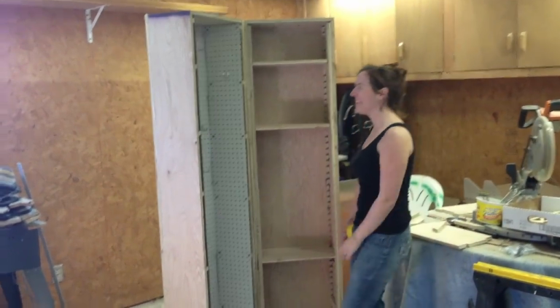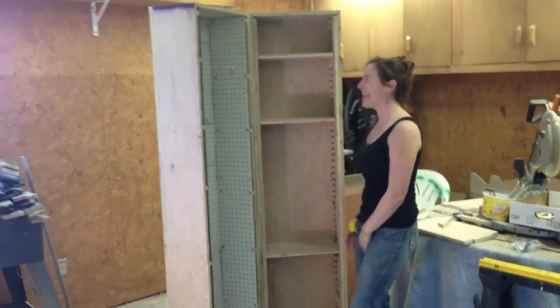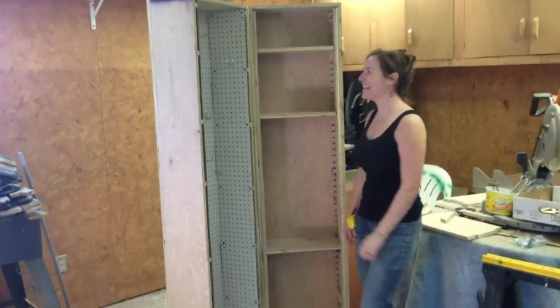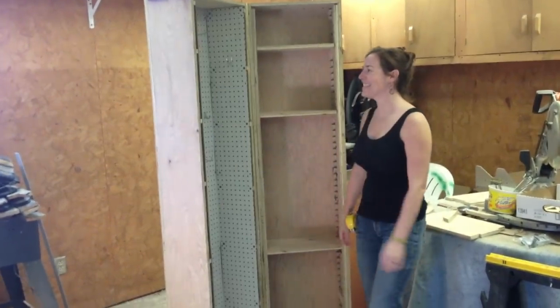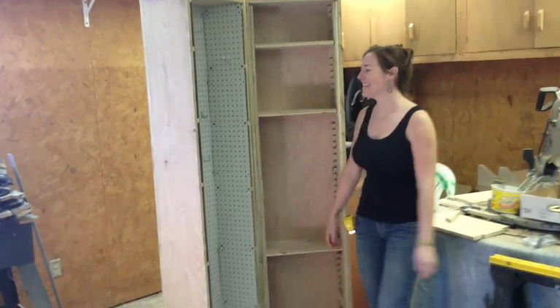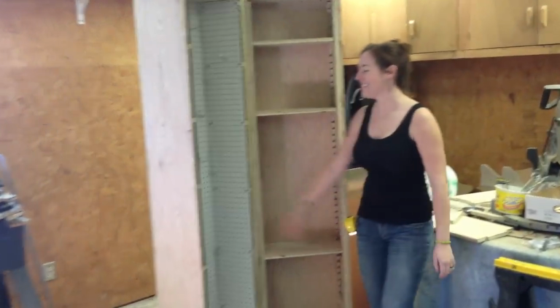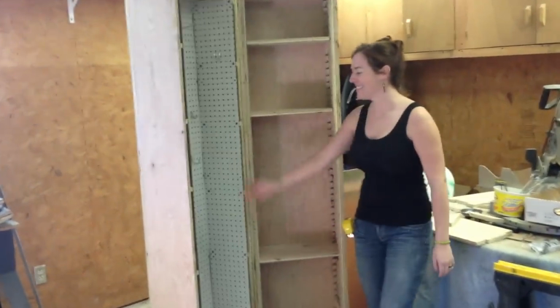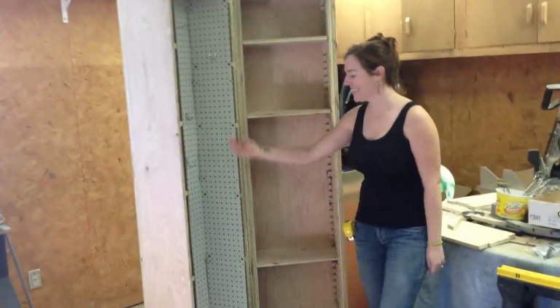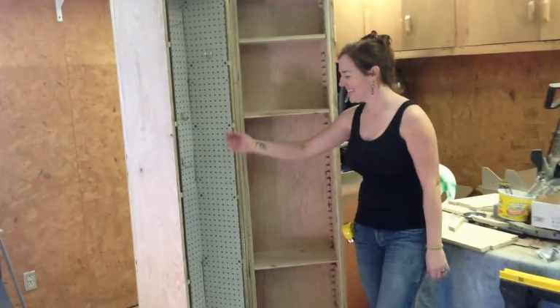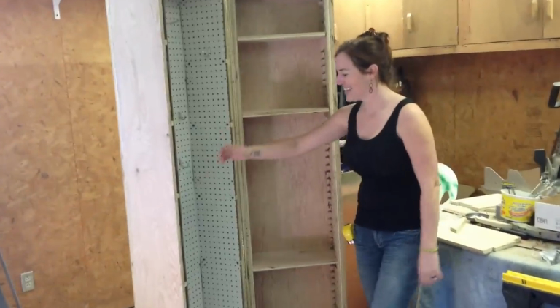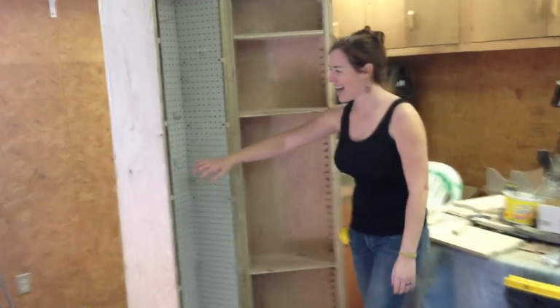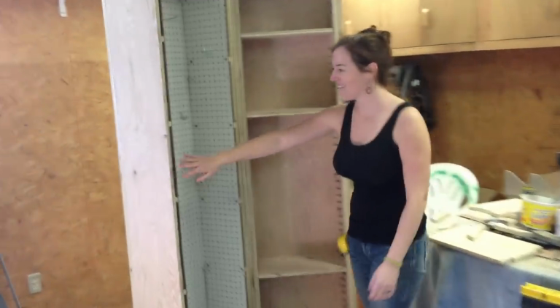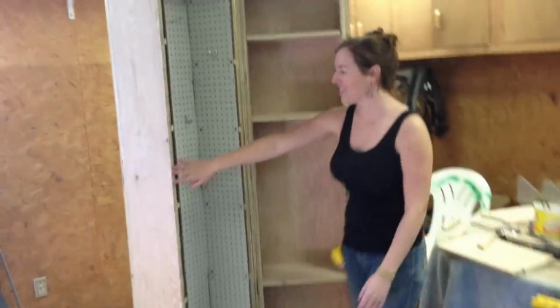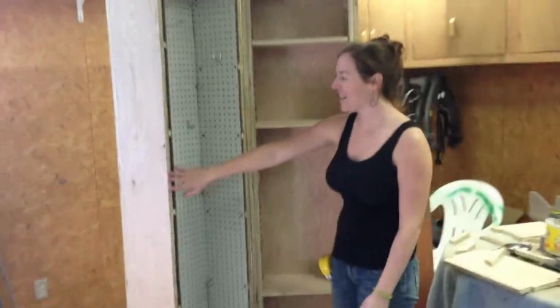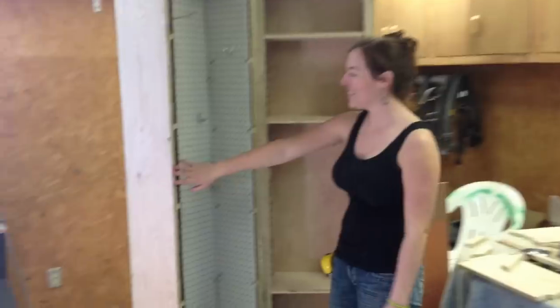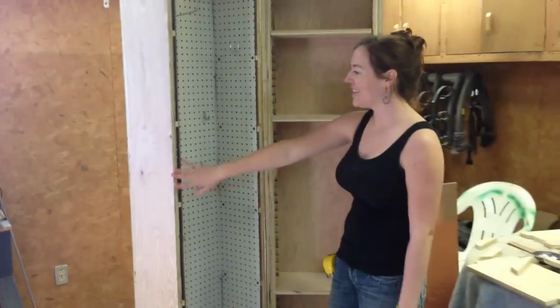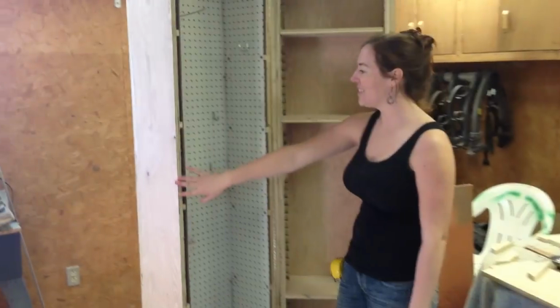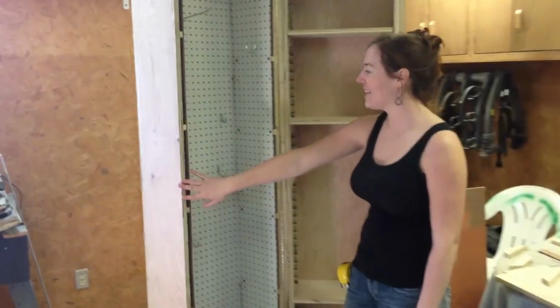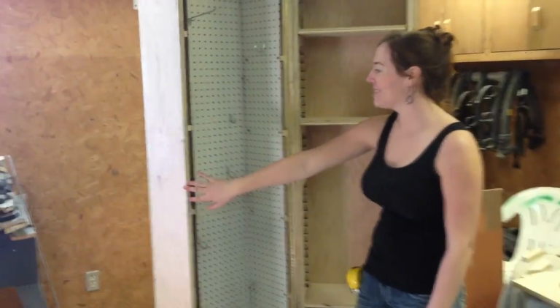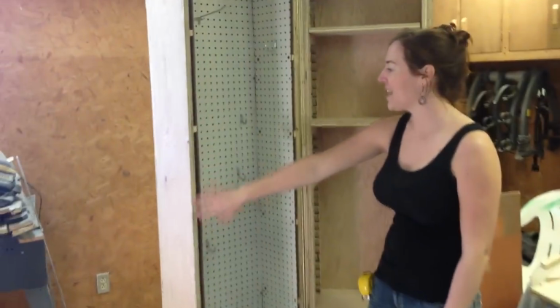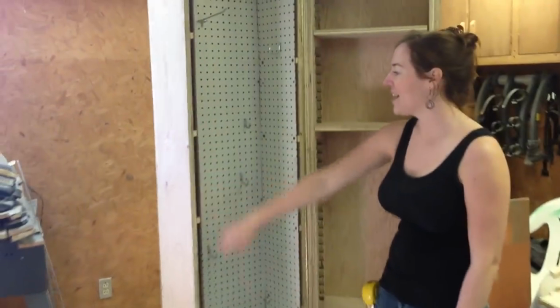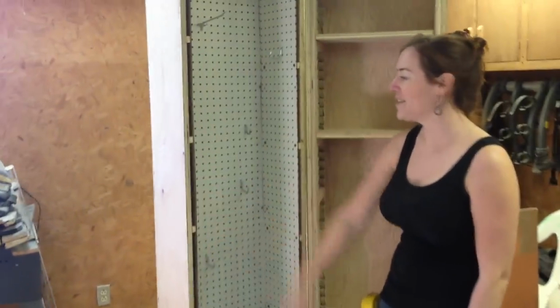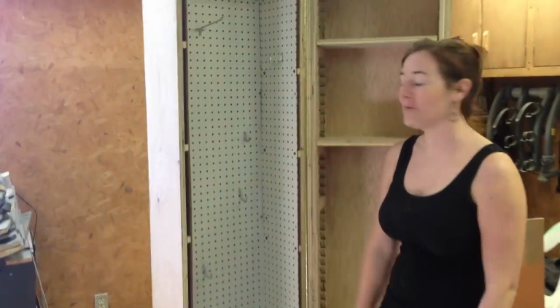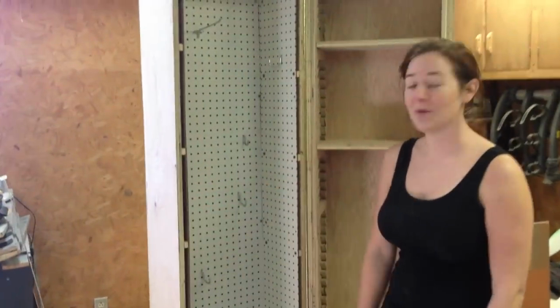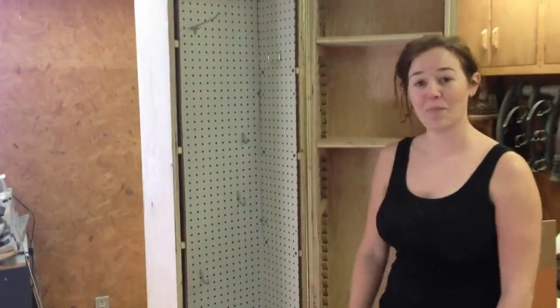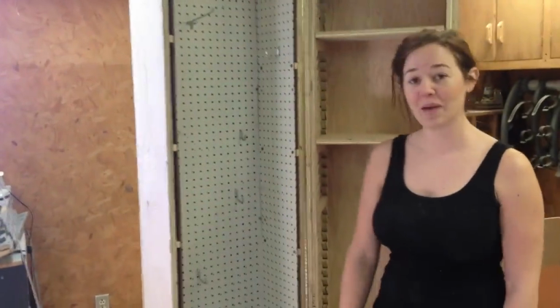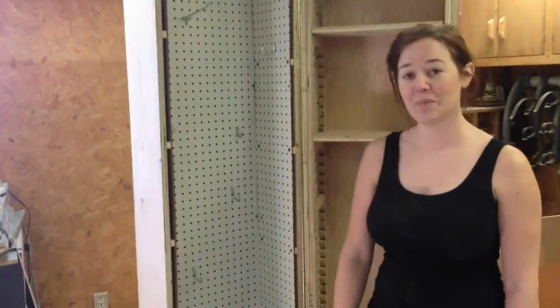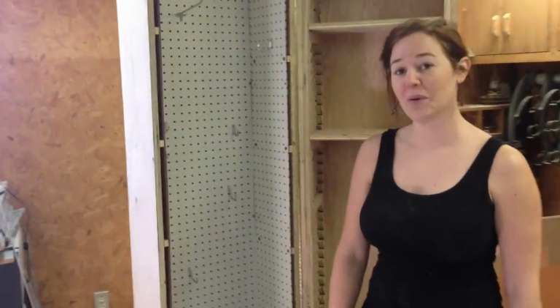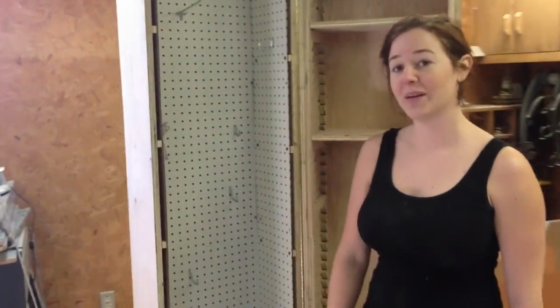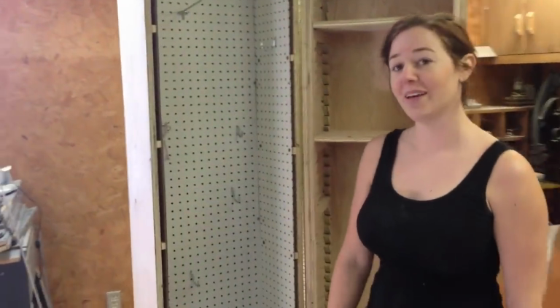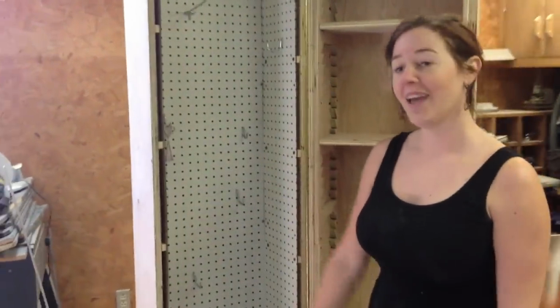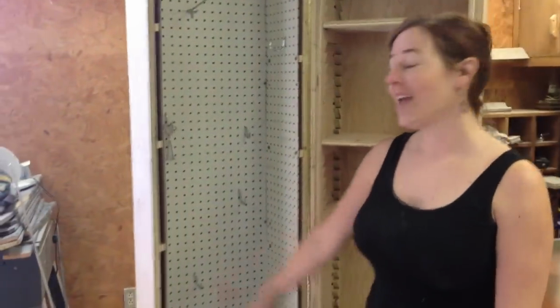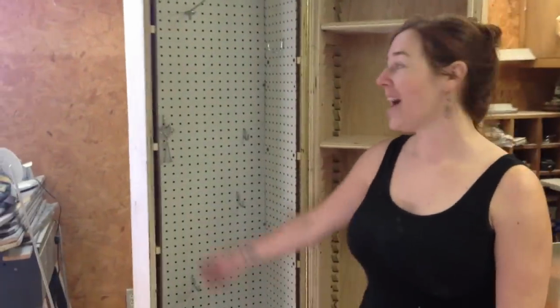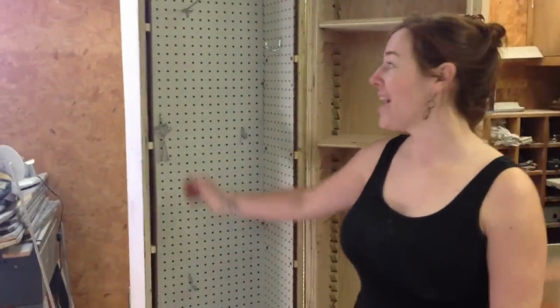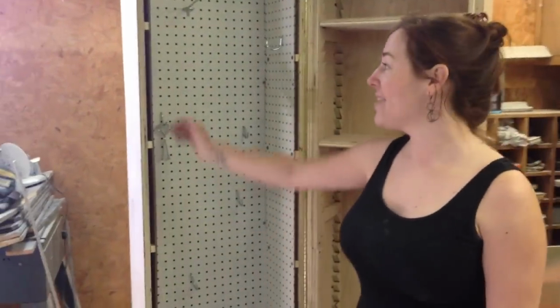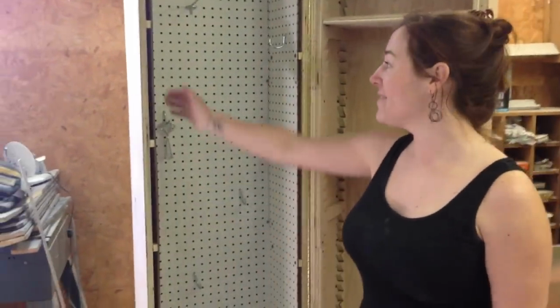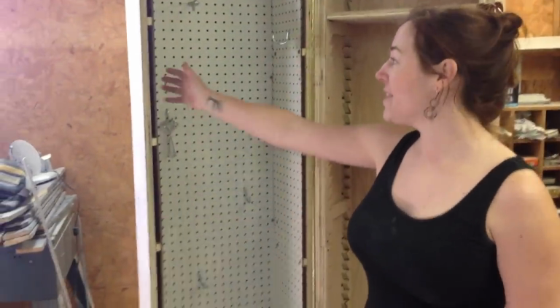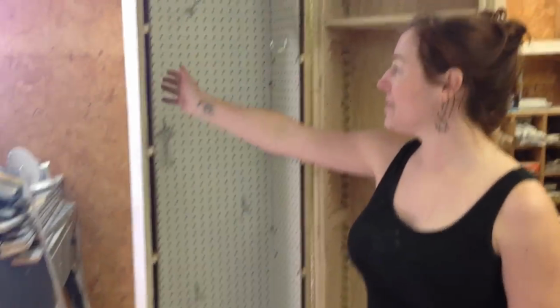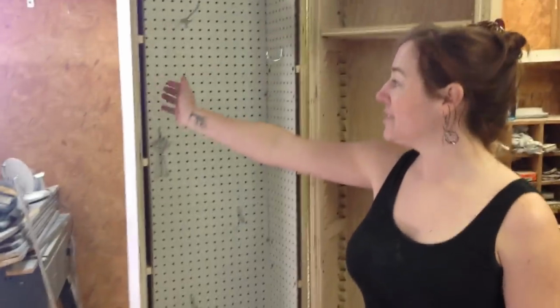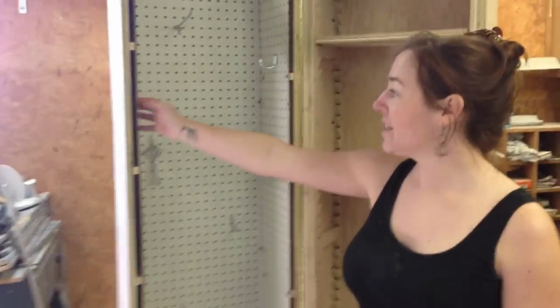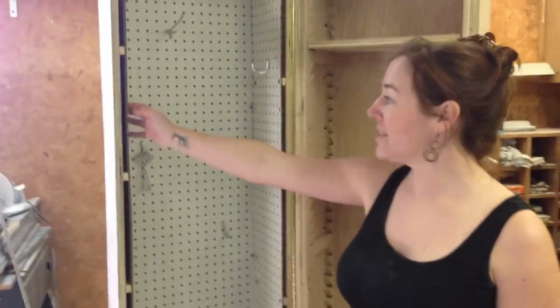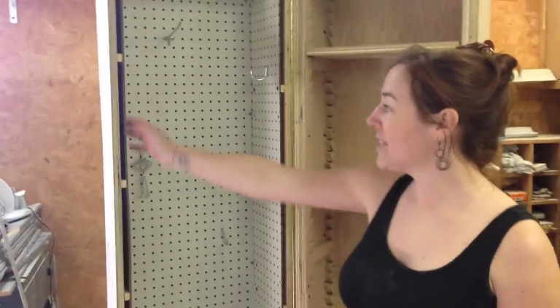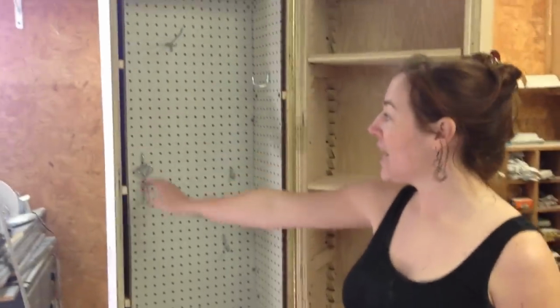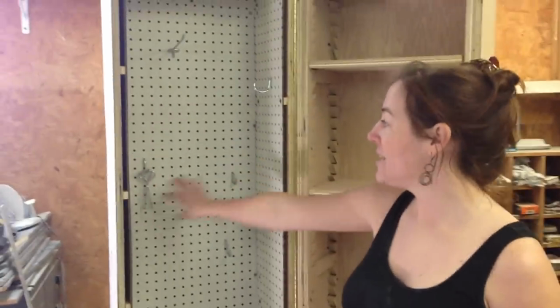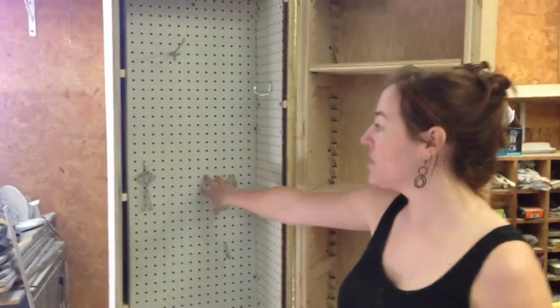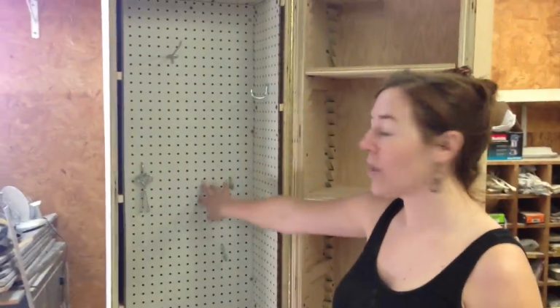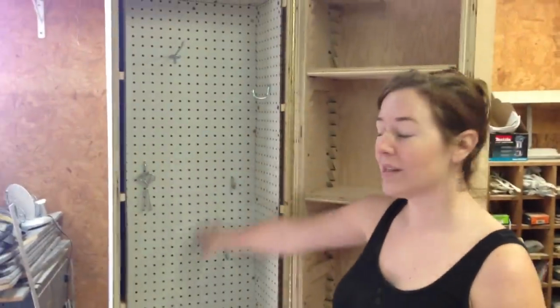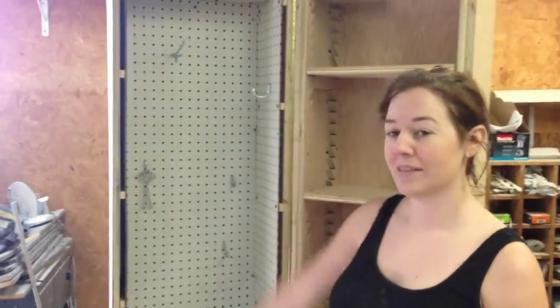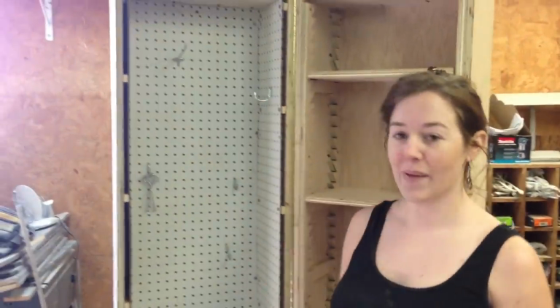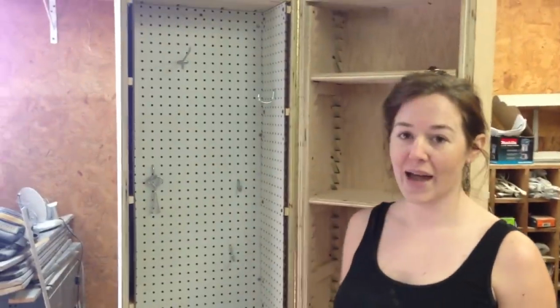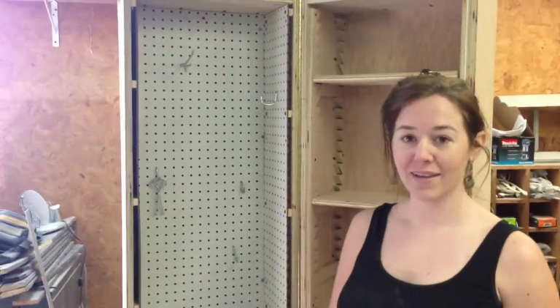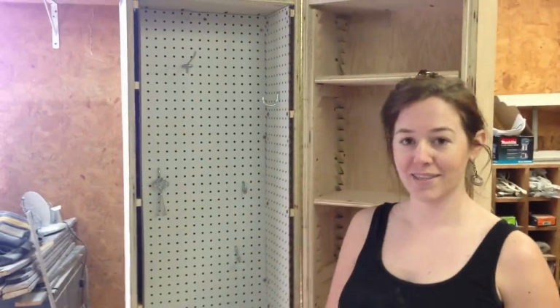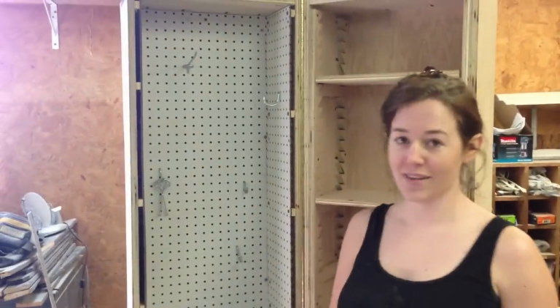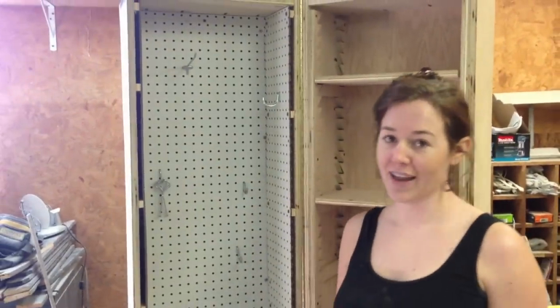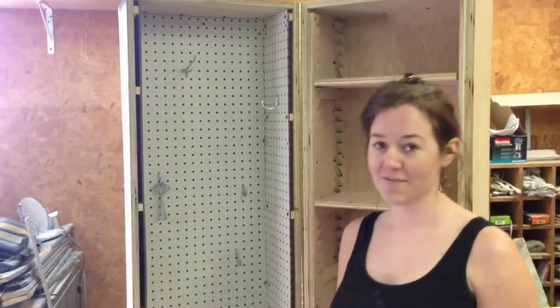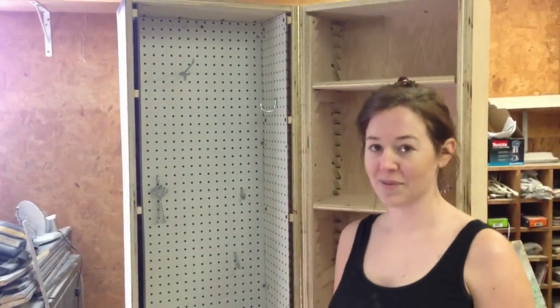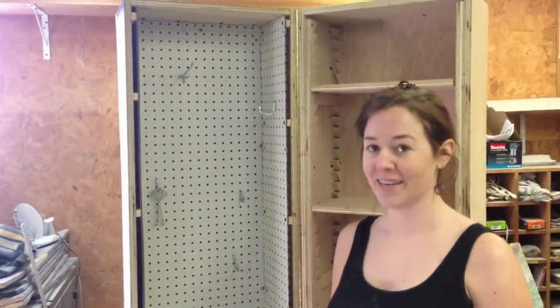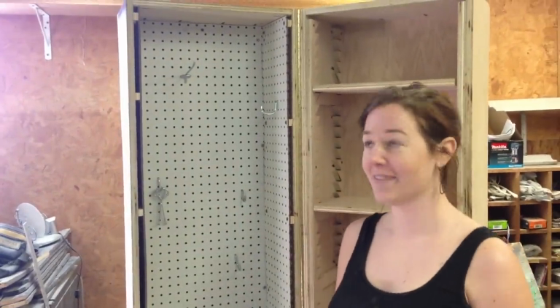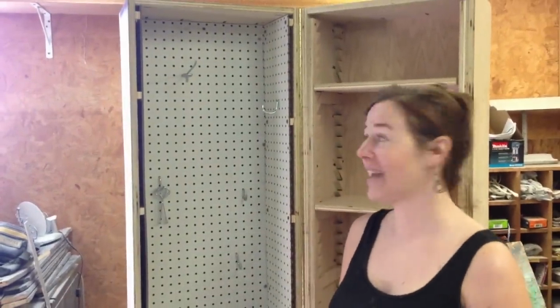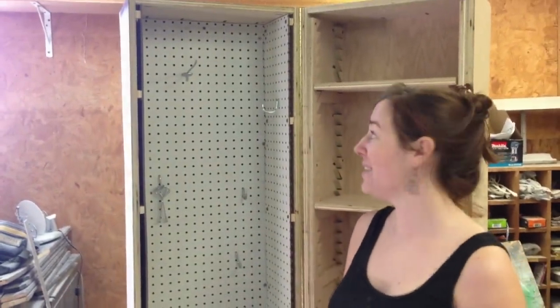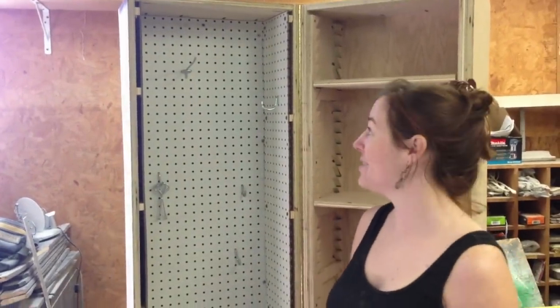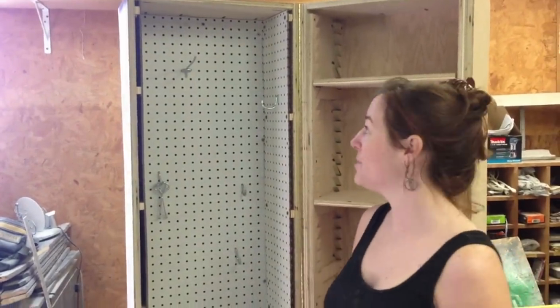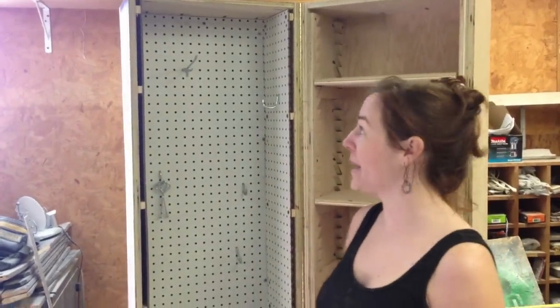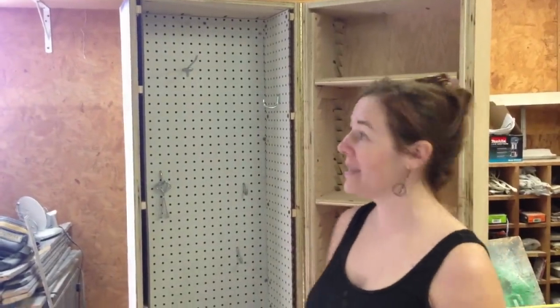And as you can see, I've lined the left side with pegboard. I have done the sides as well as the back so that I have plenty of hanging space.